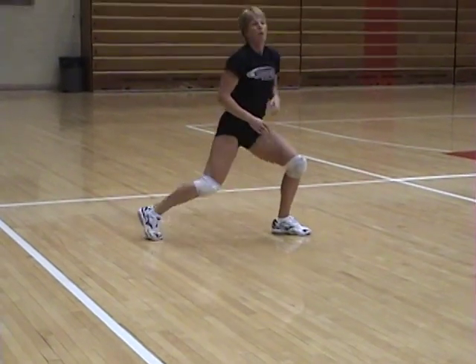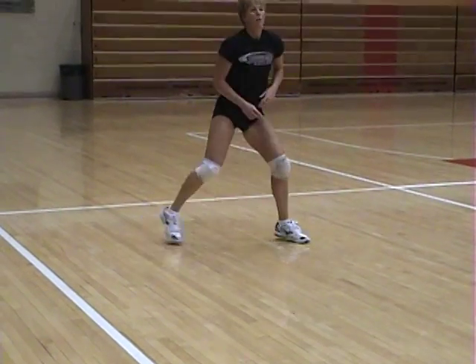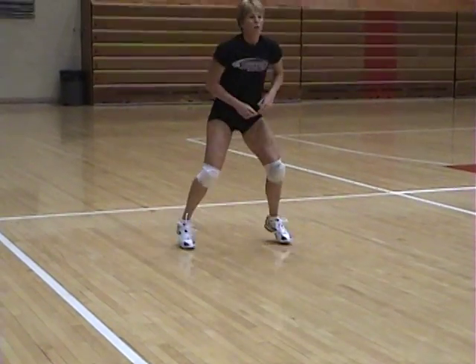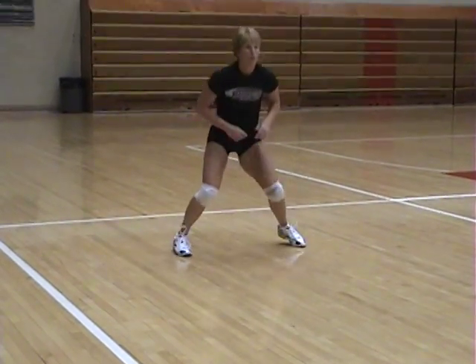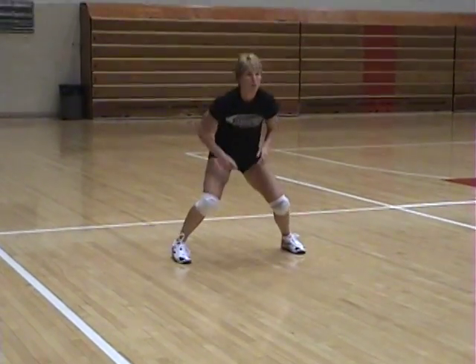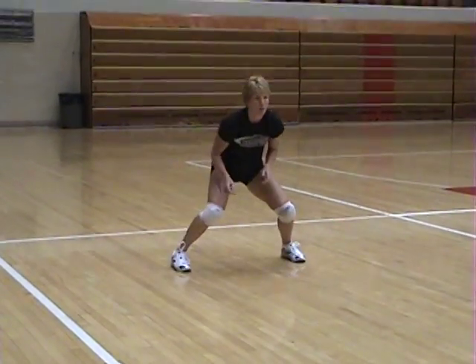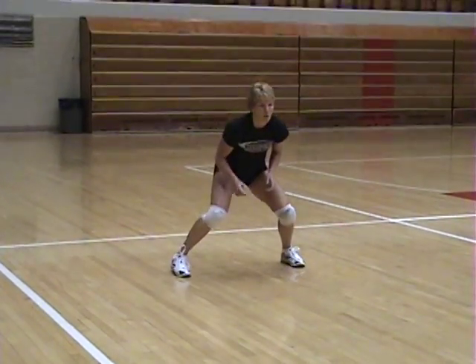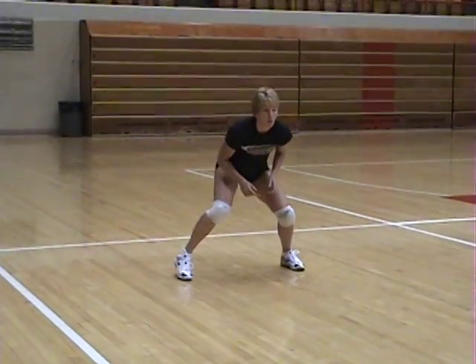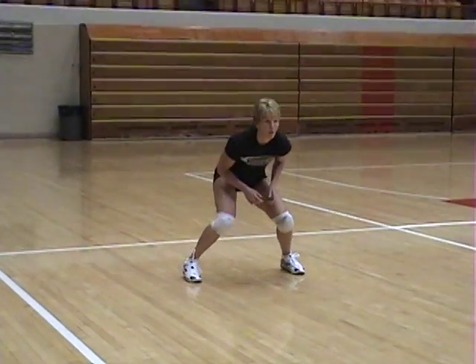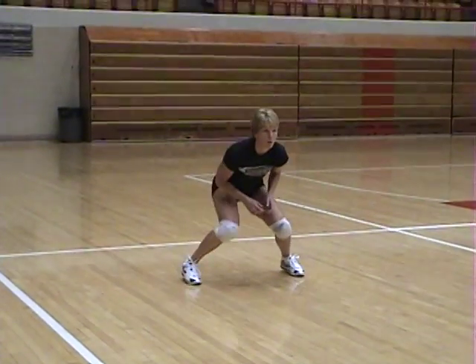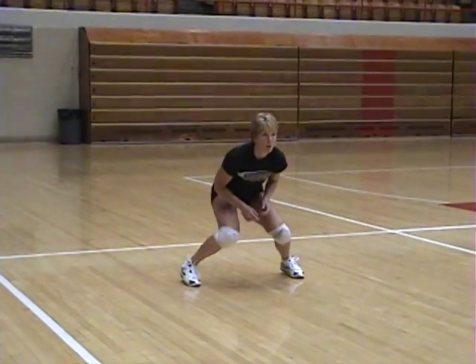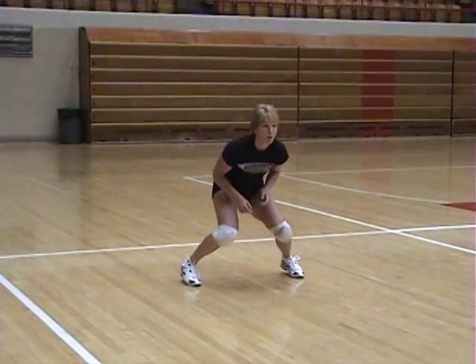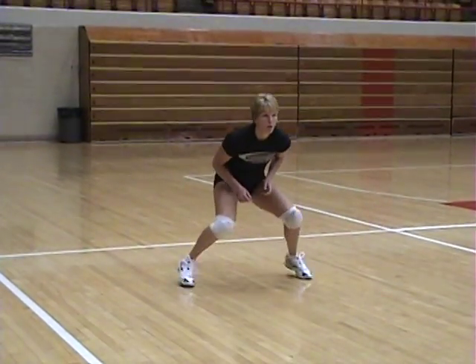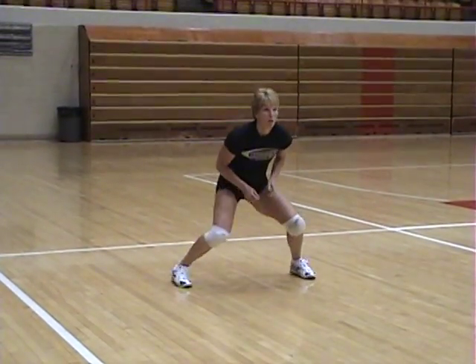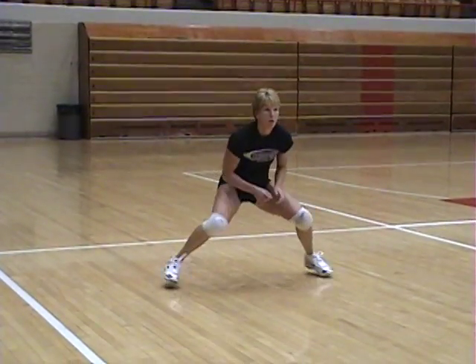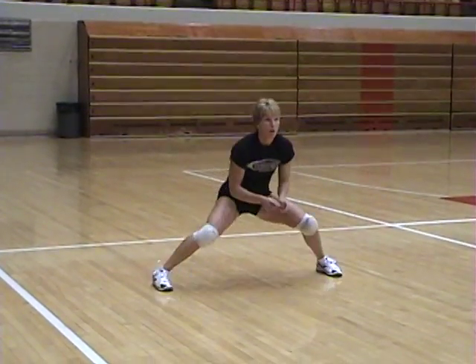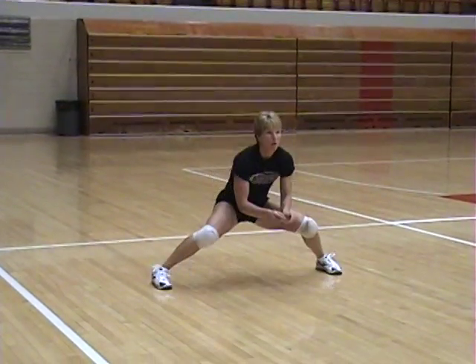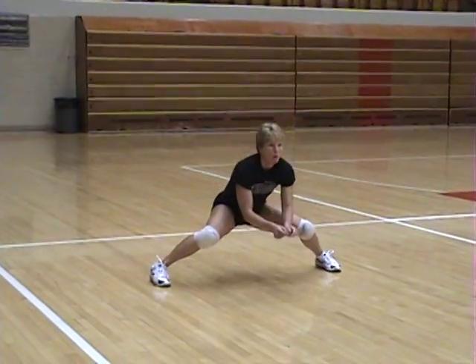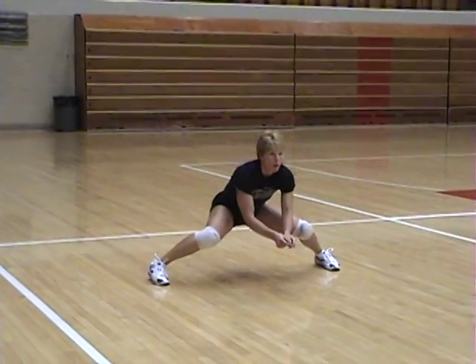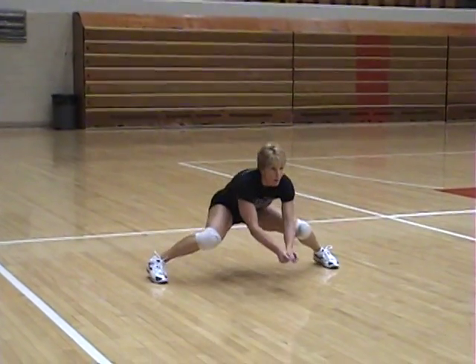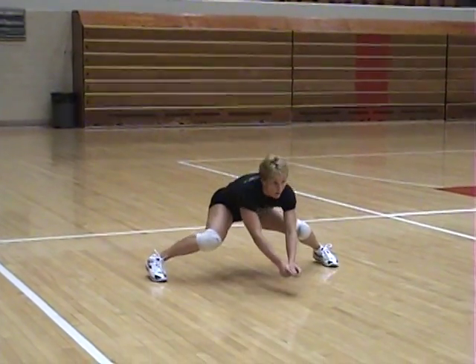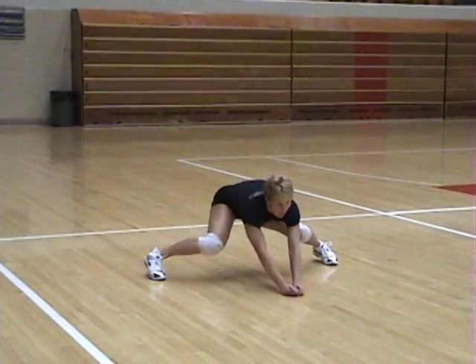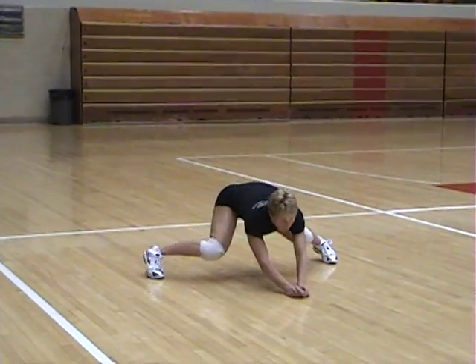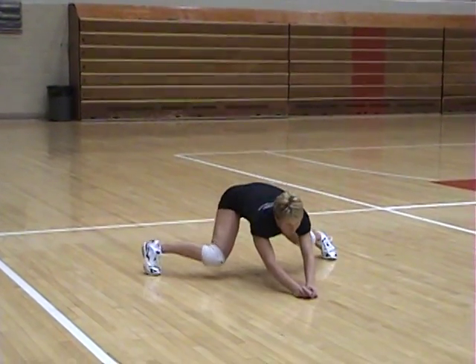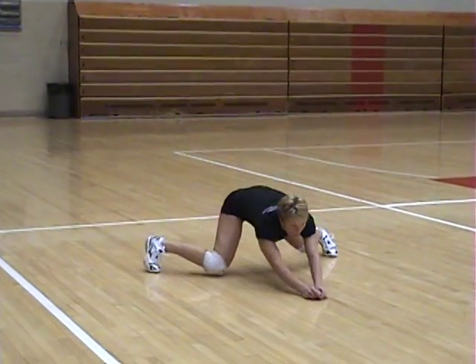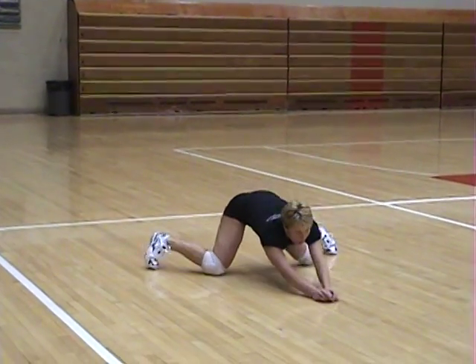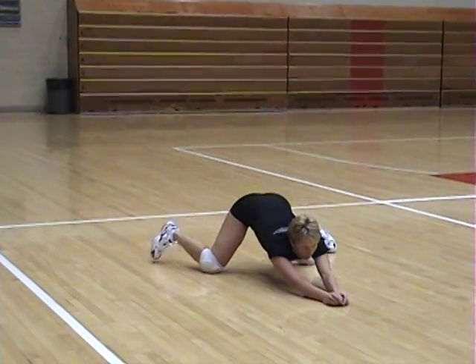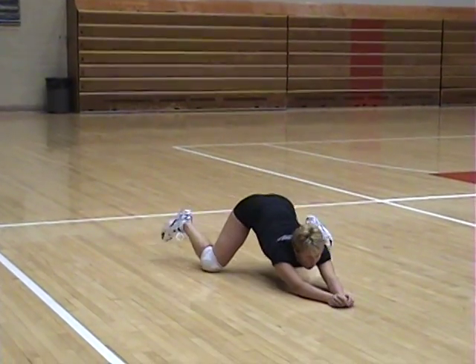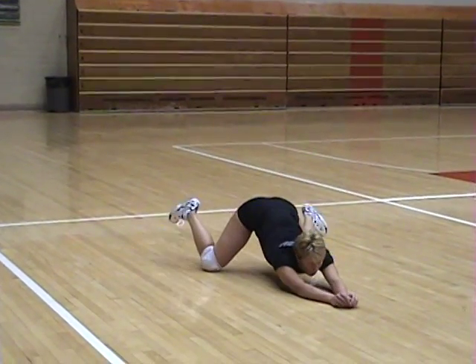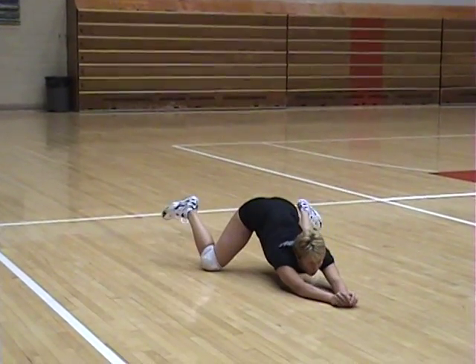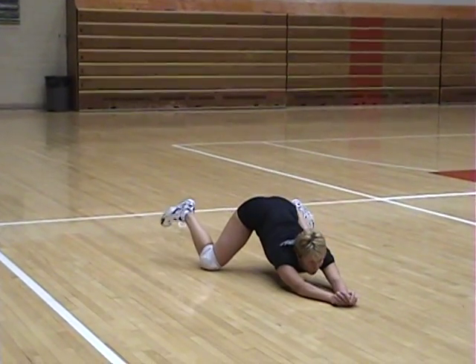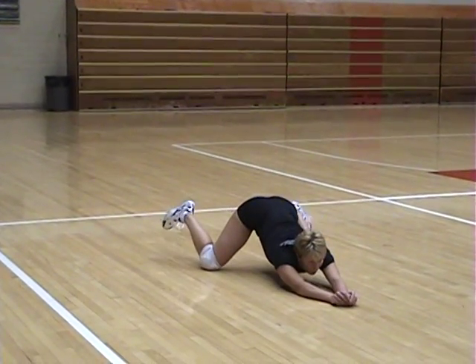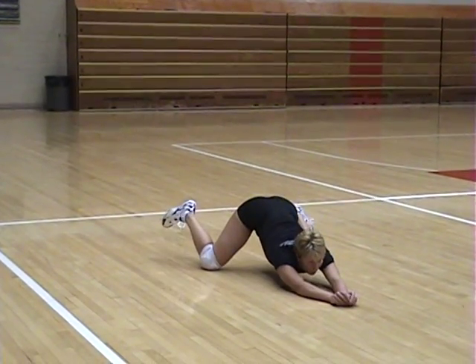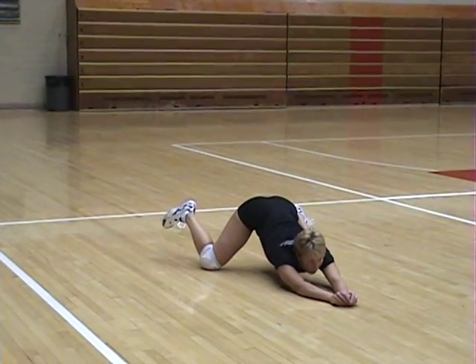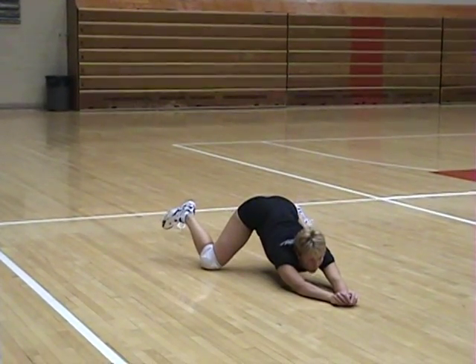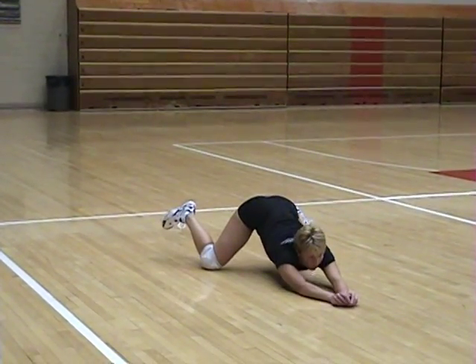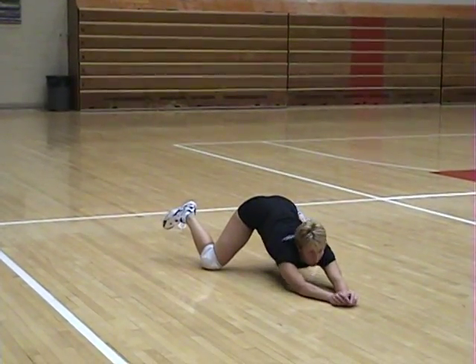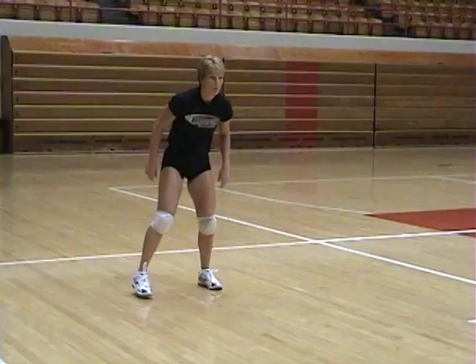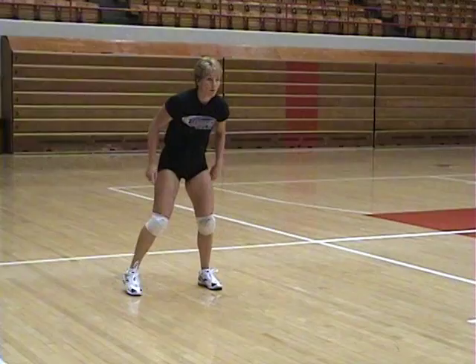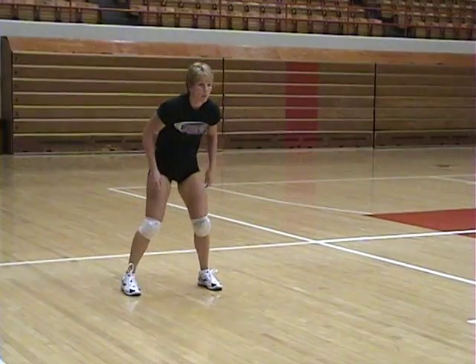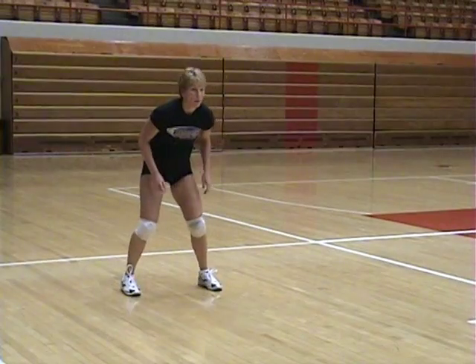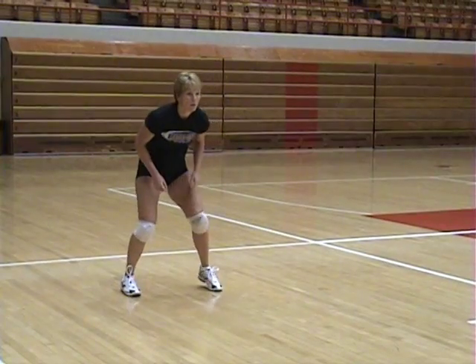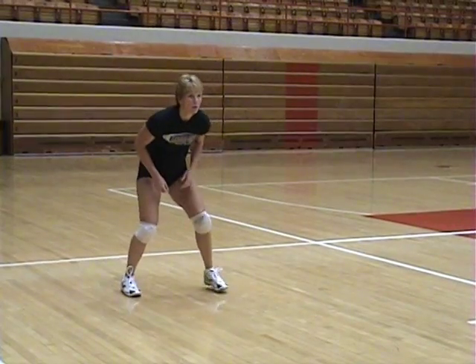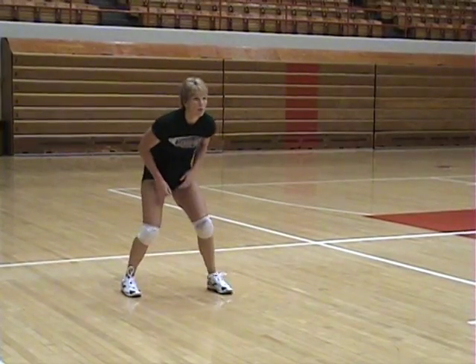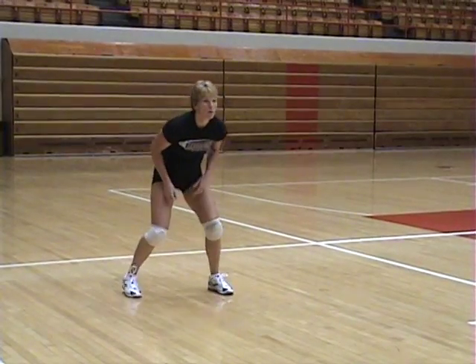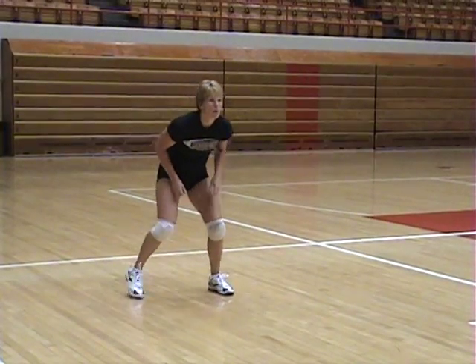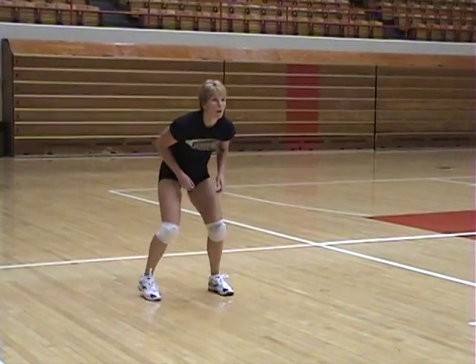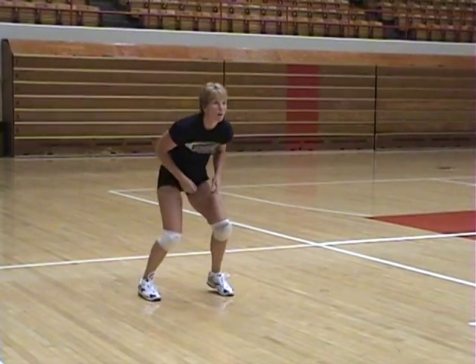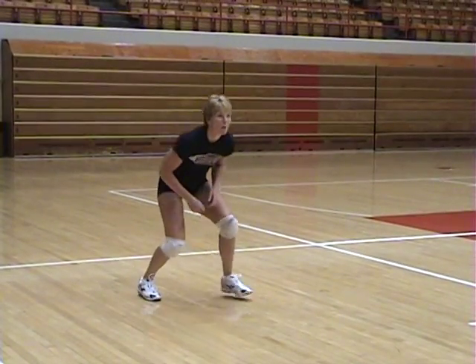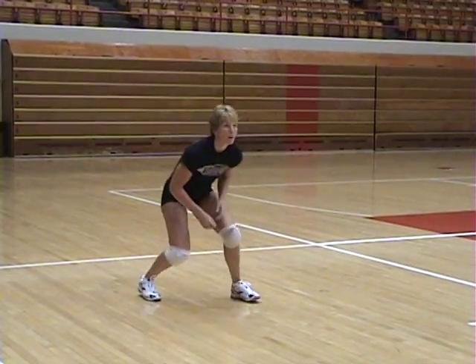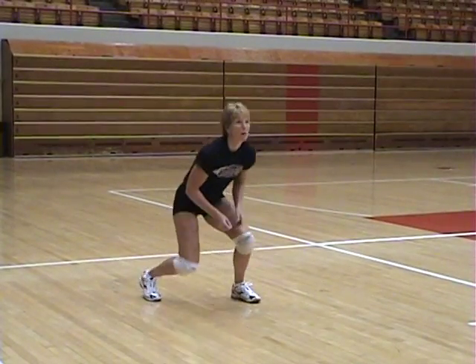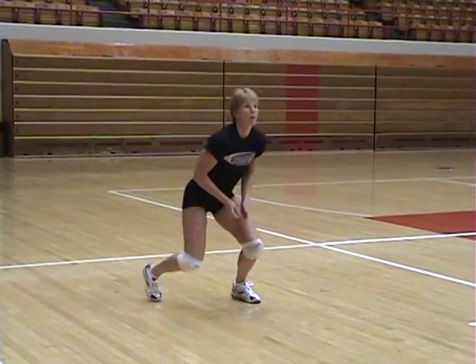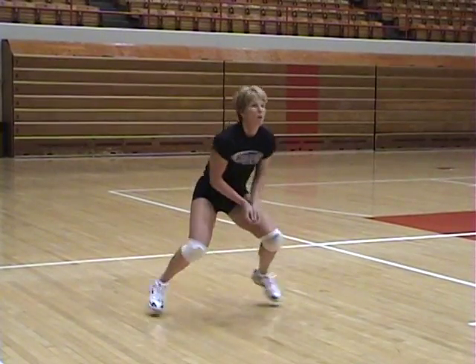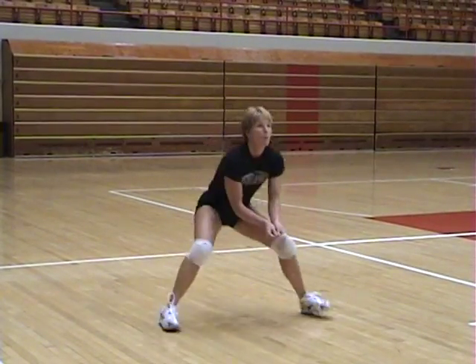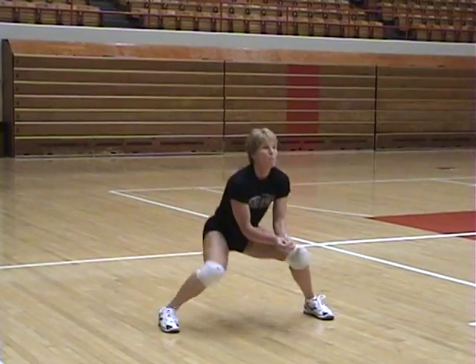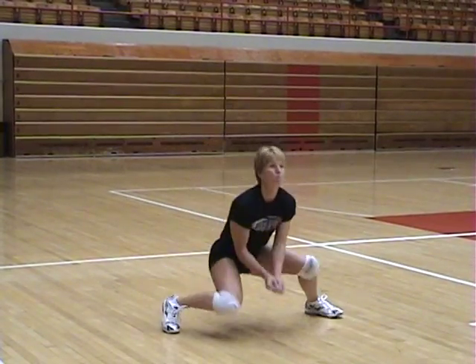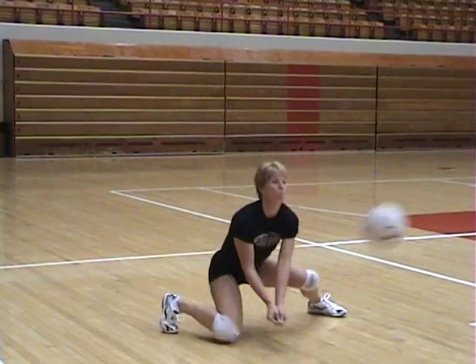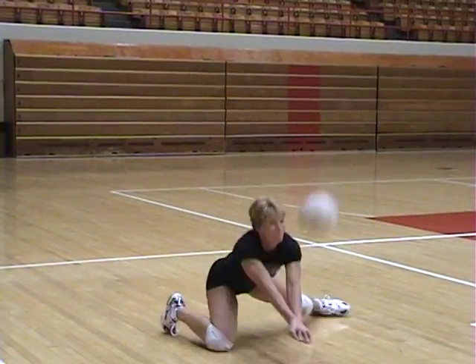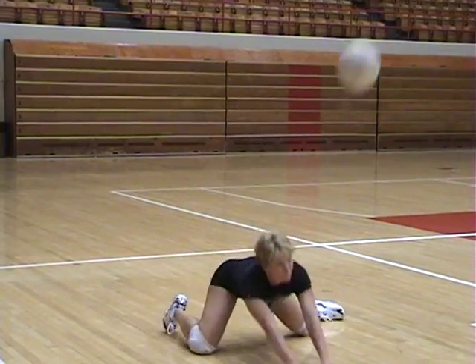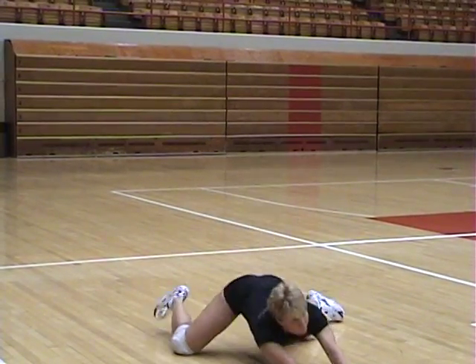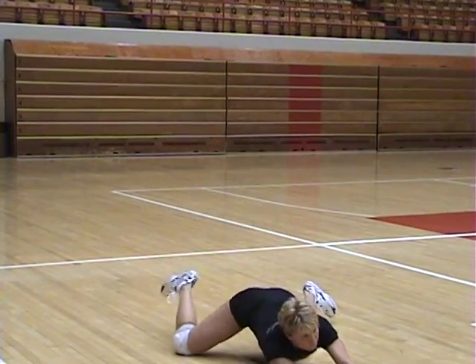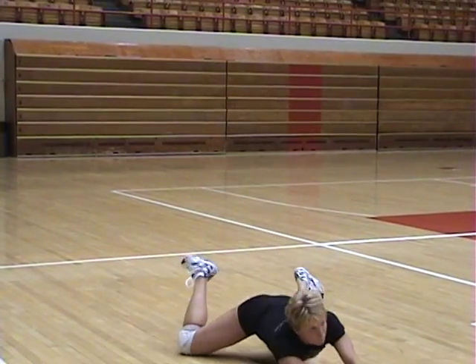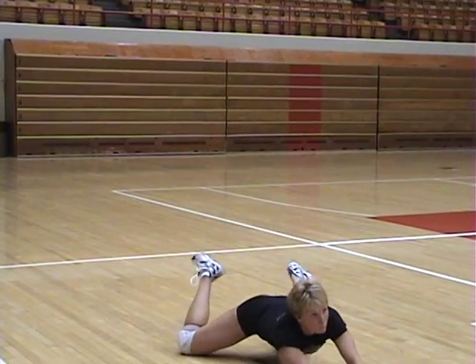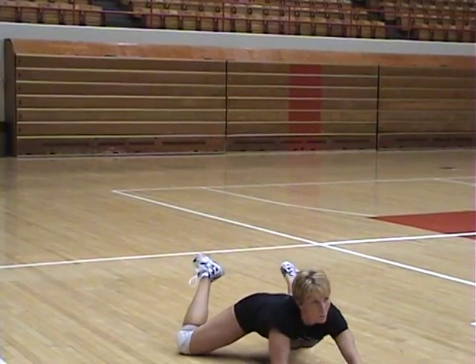Digging a ball that is dropping in front of you can be retrieved by driving the arms forward and dropping to both knees.